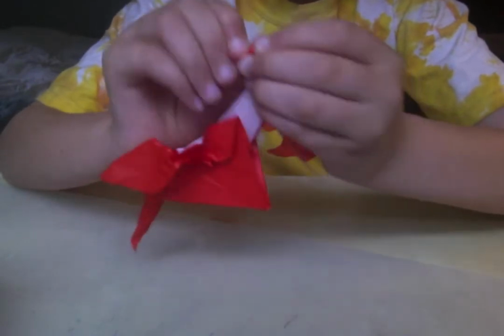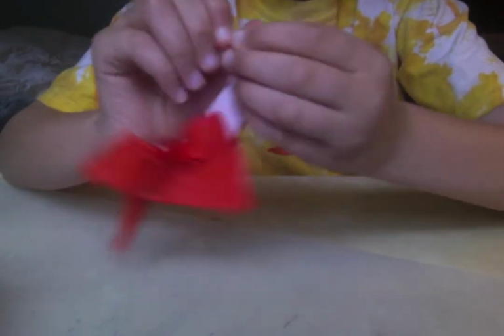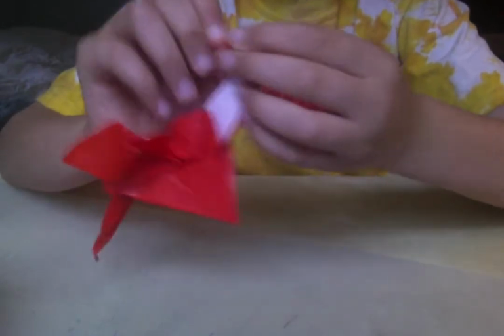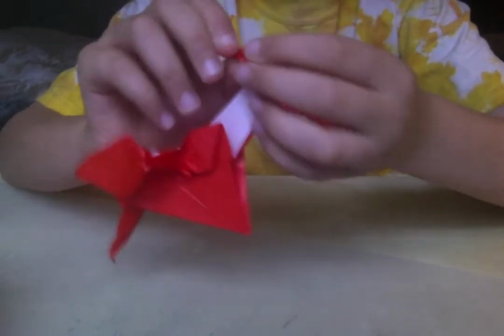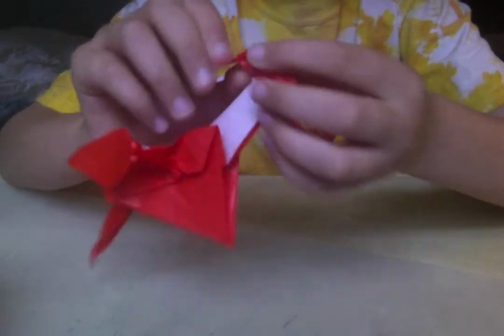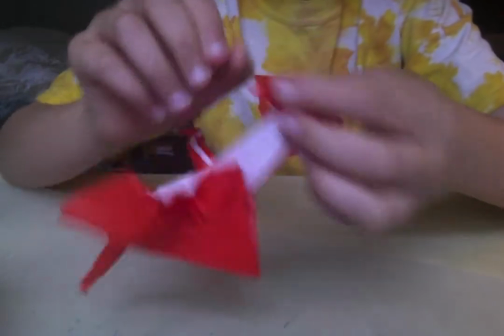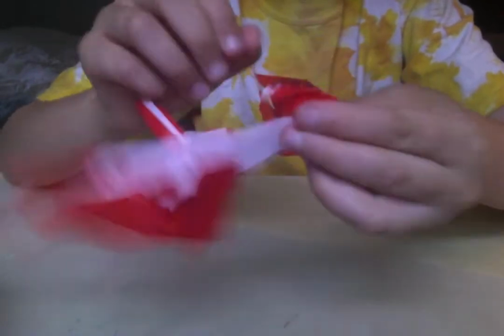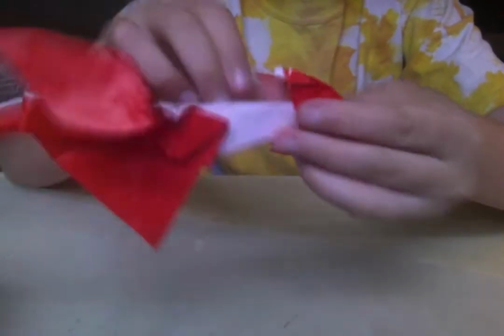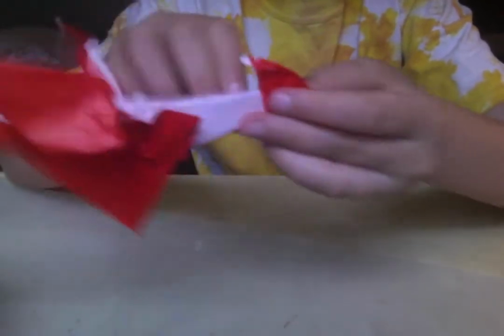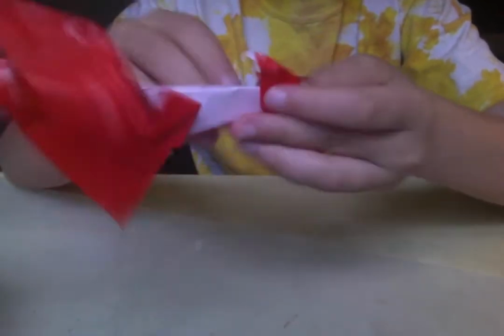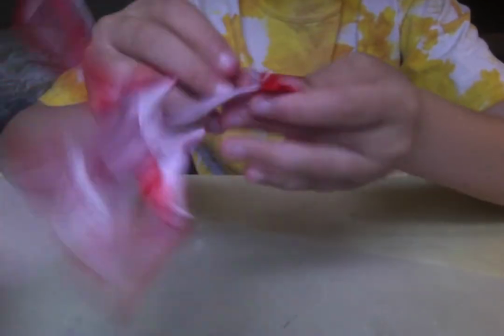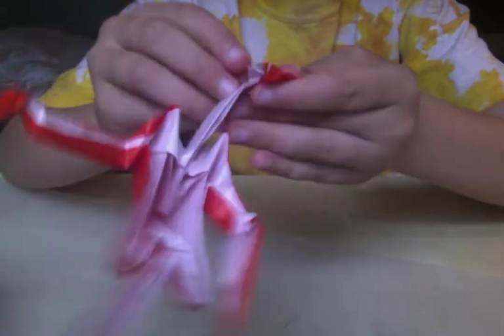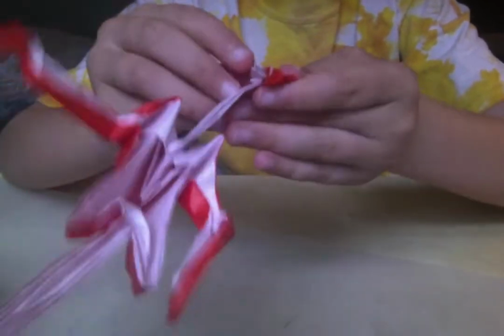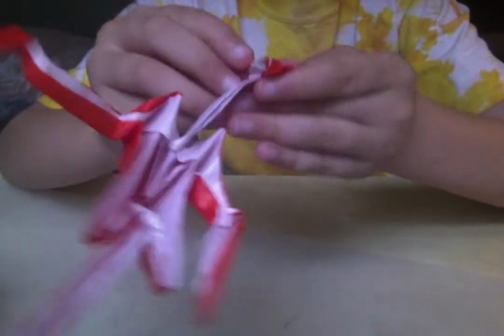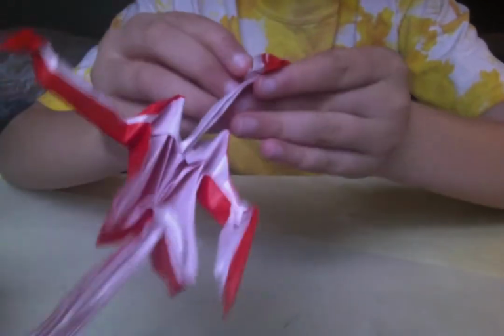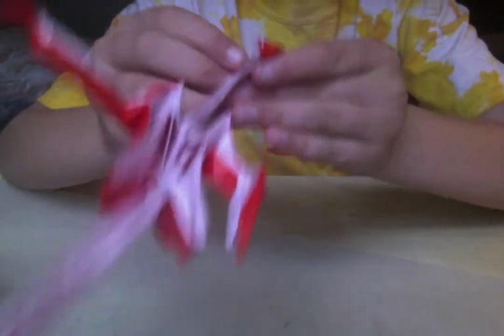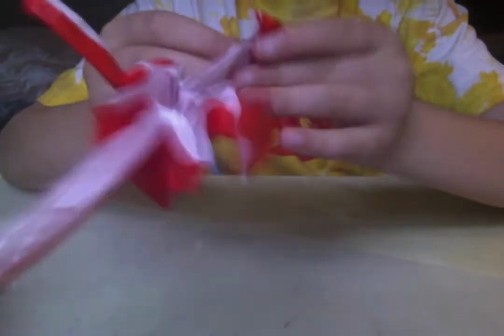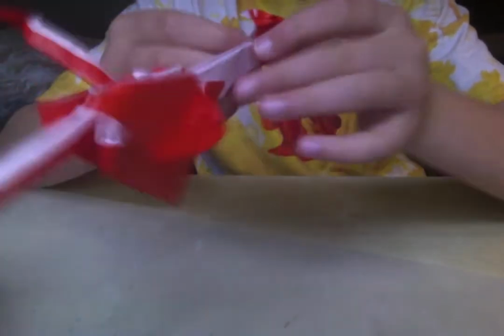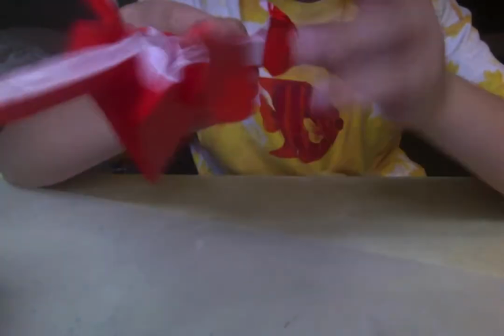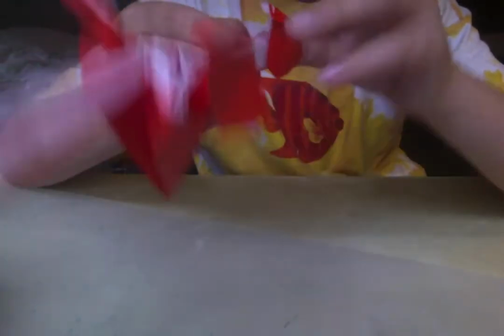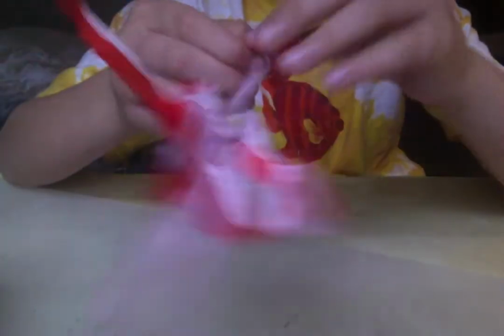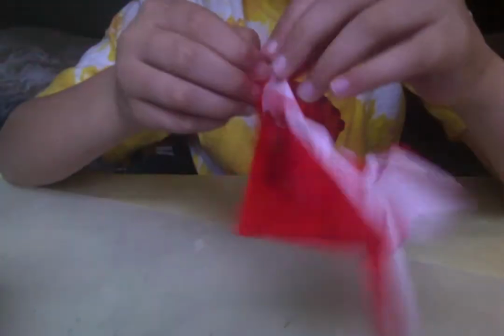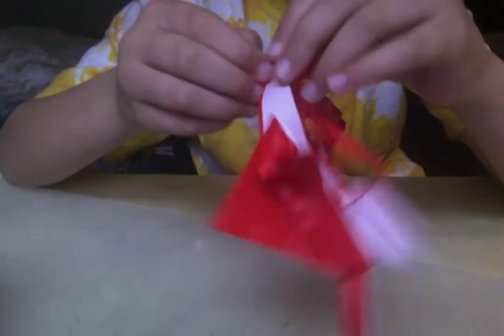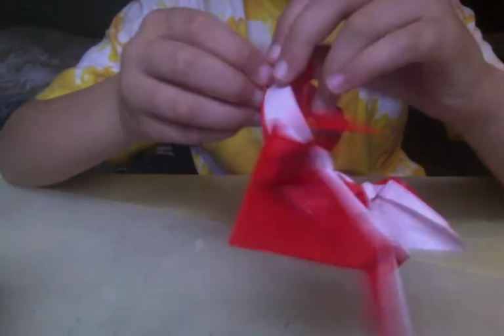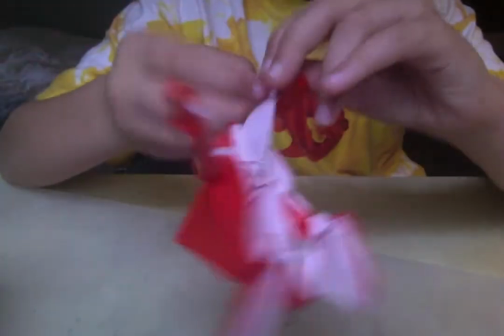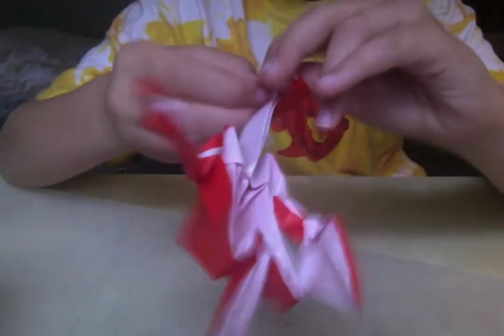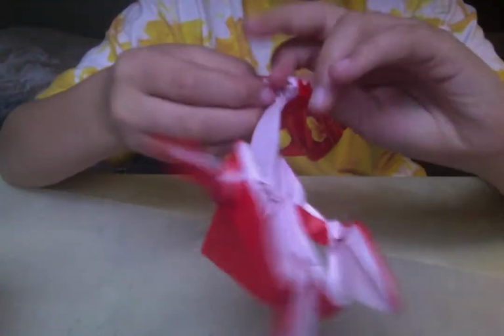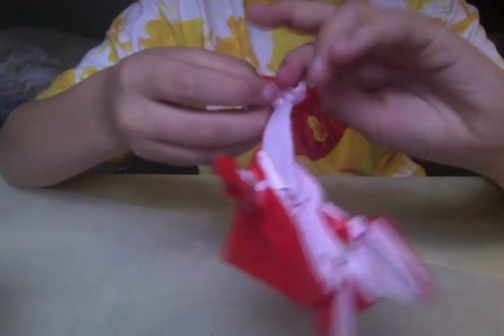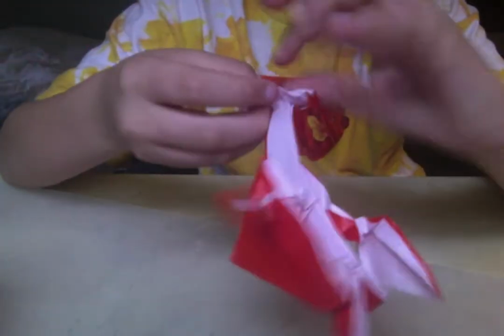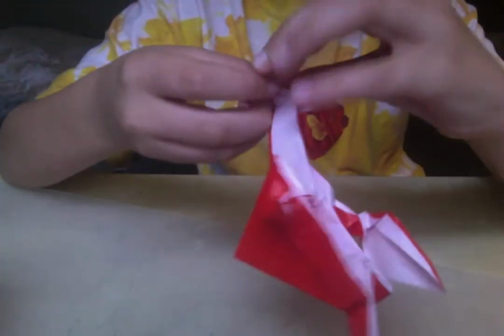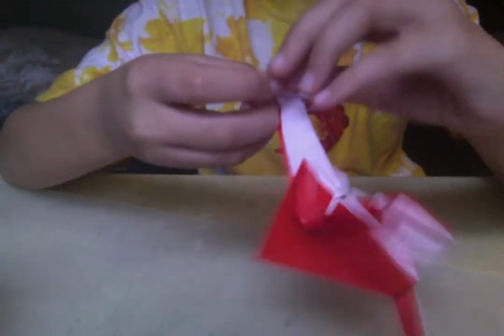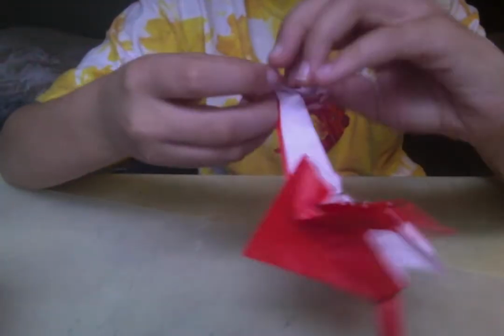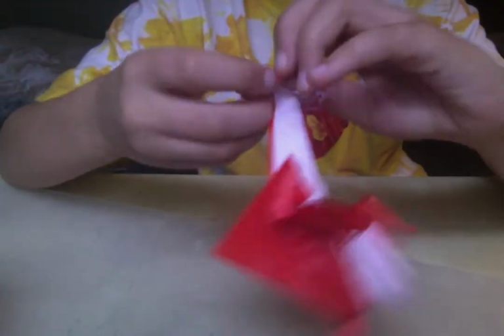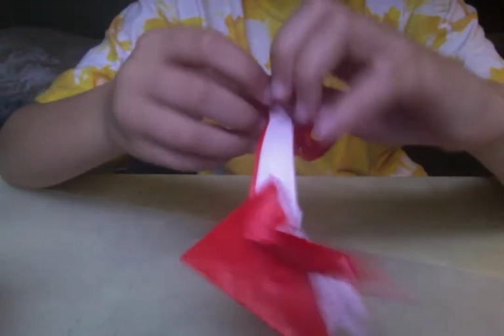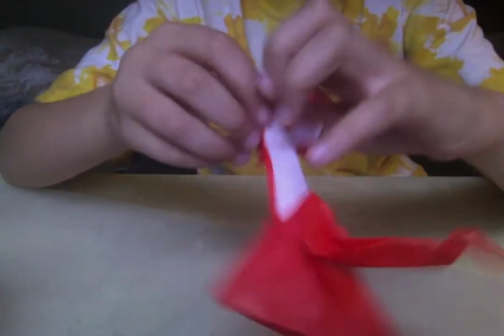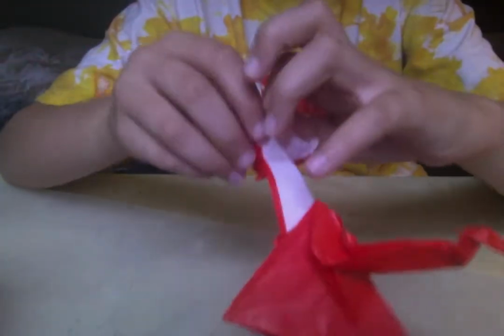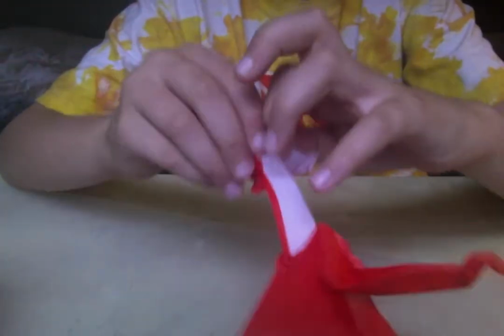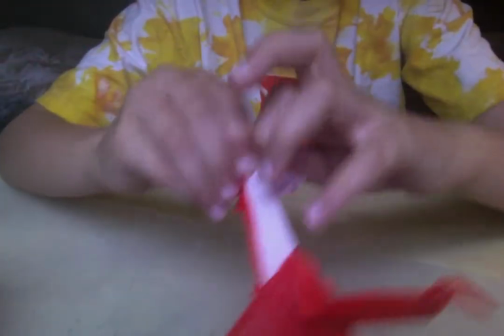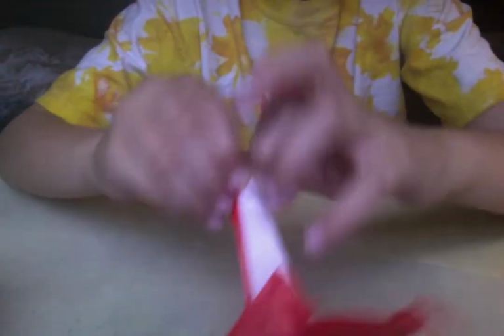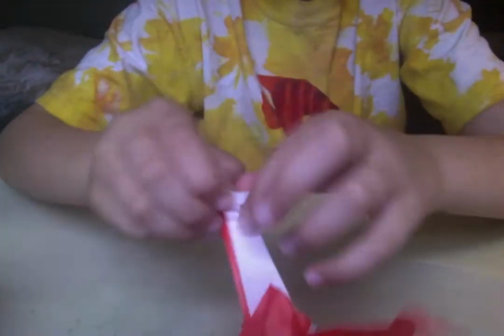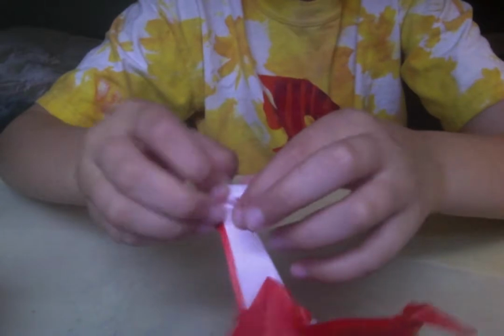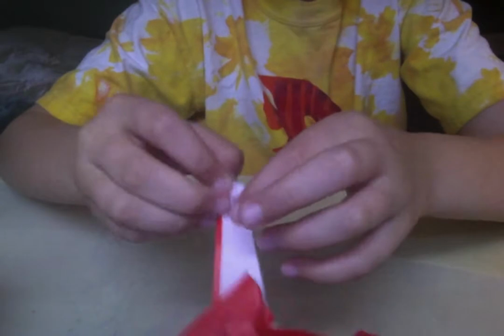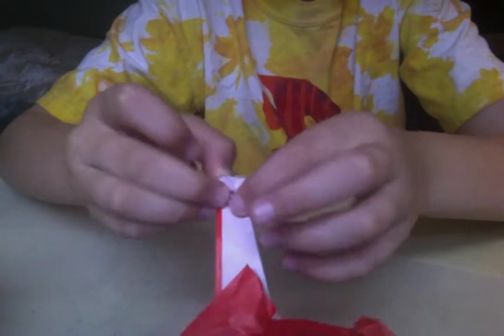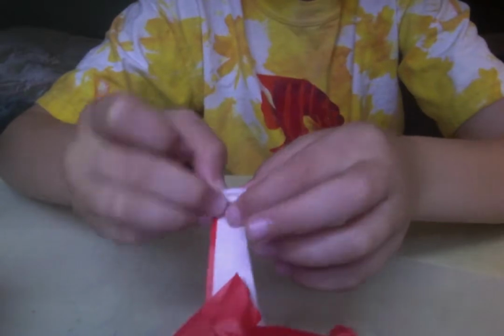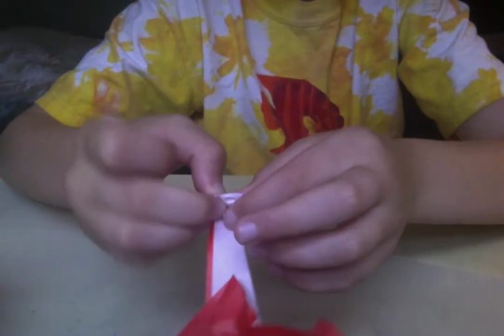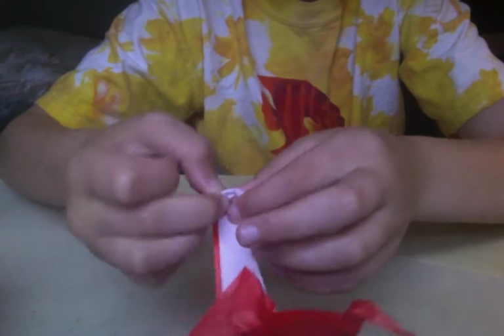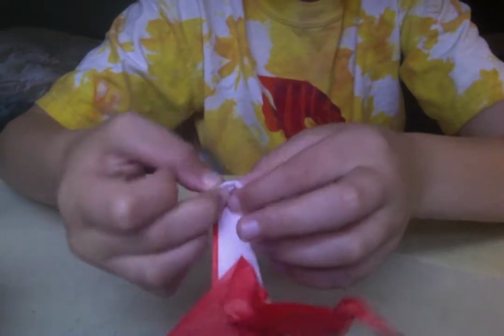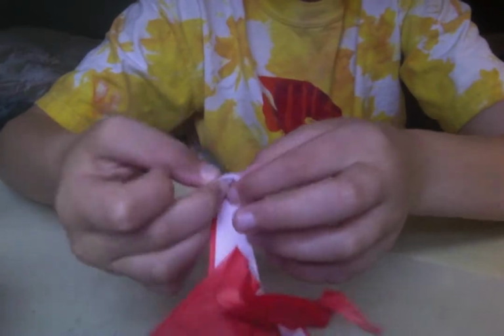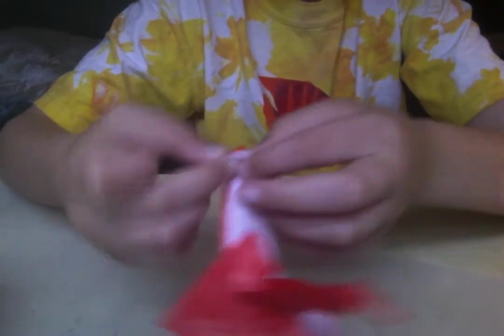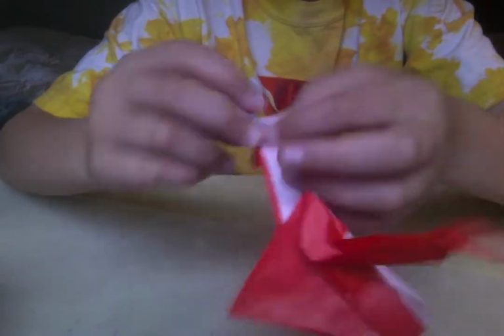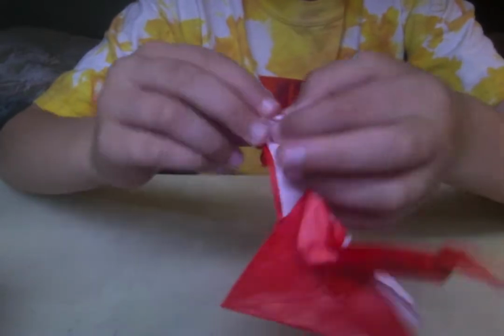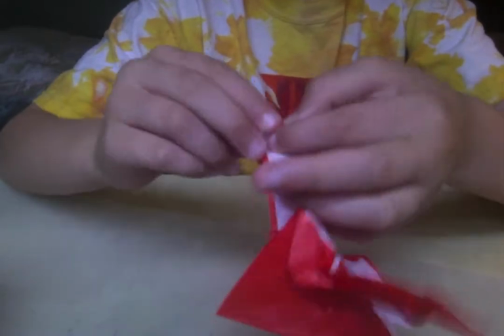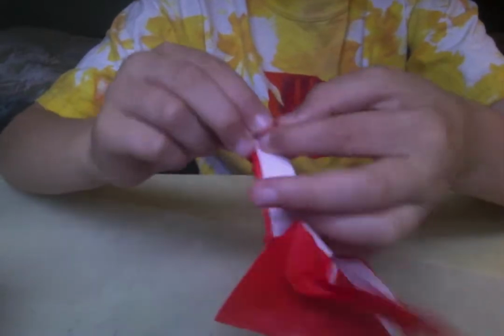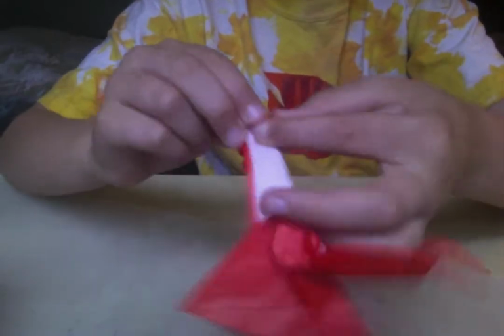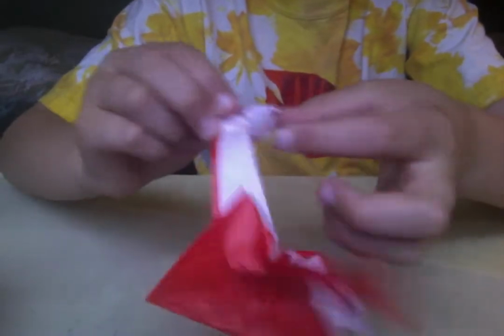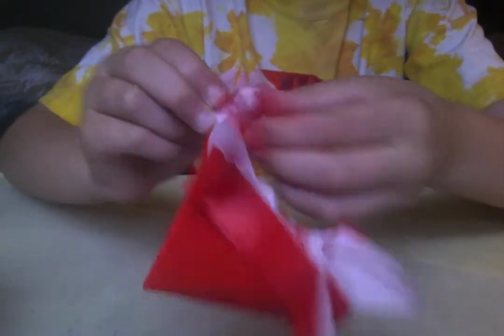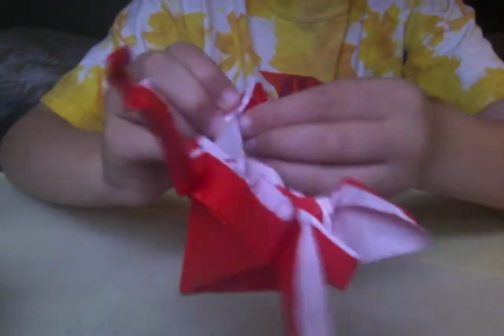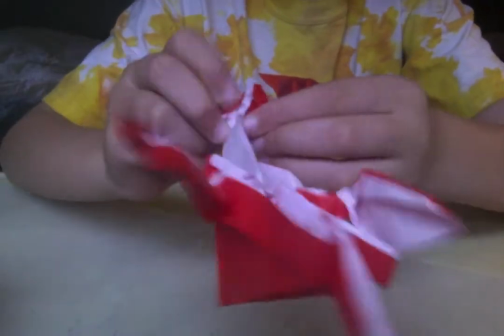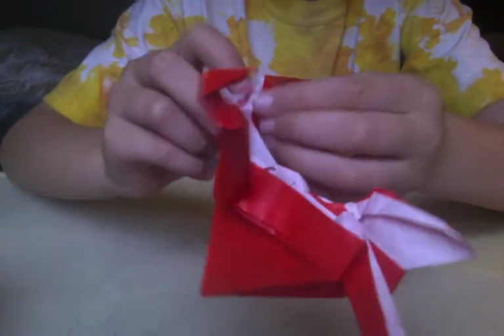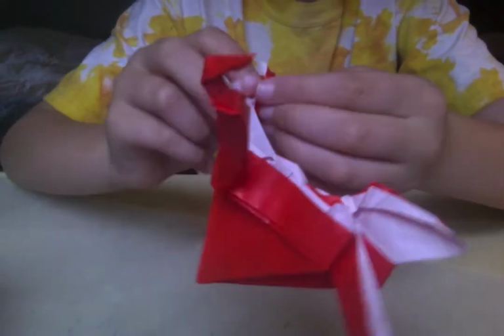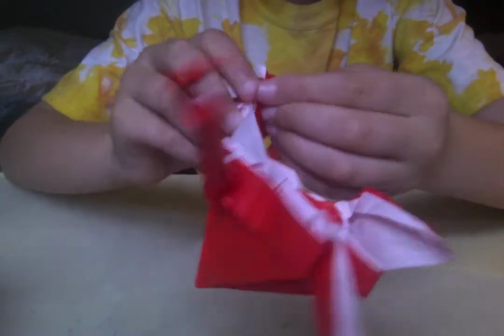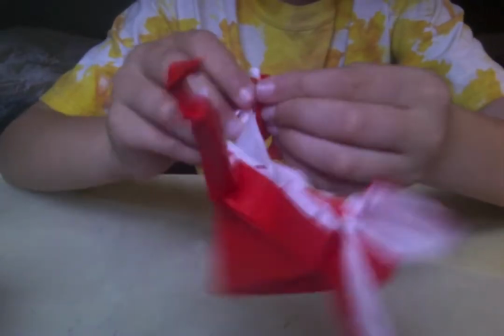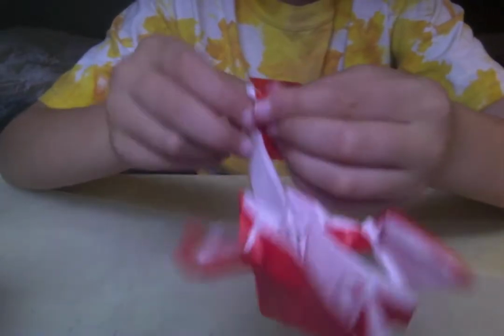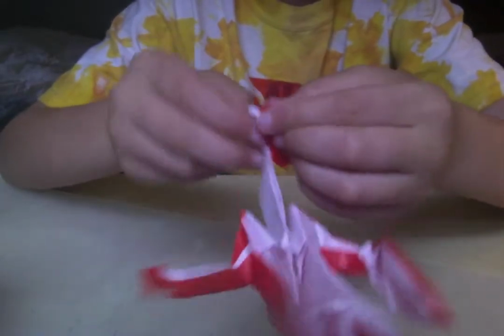And shape the teeth. Add more teeth if you want to — we normally just do one or two.